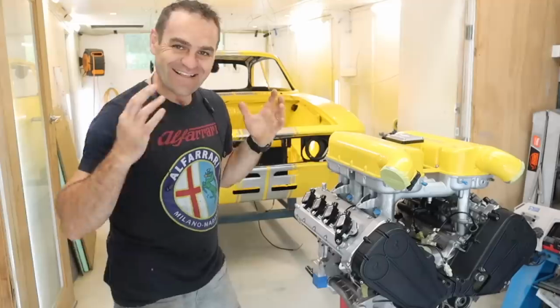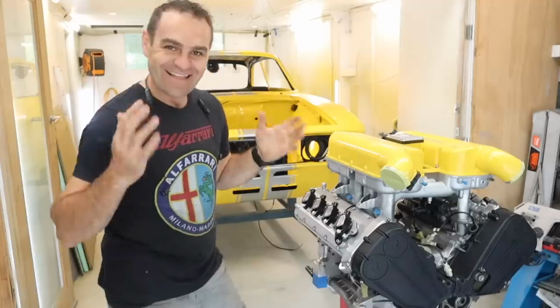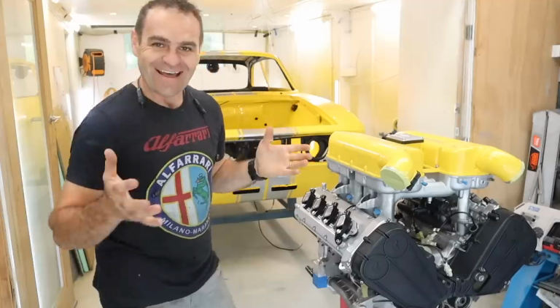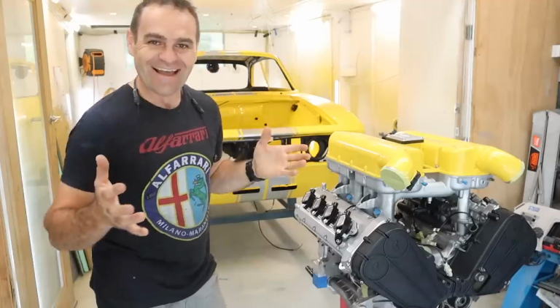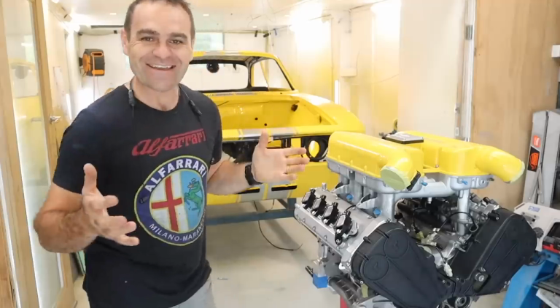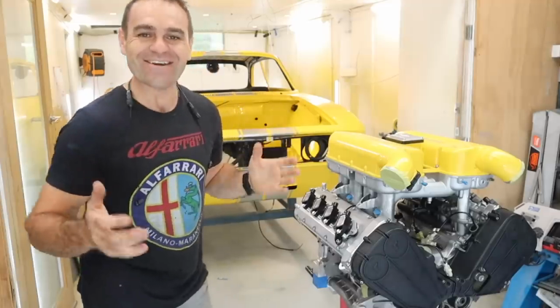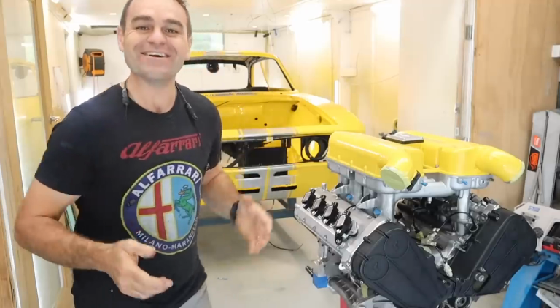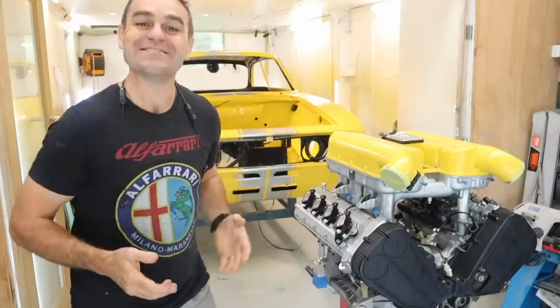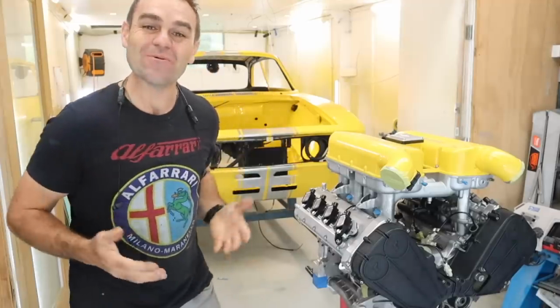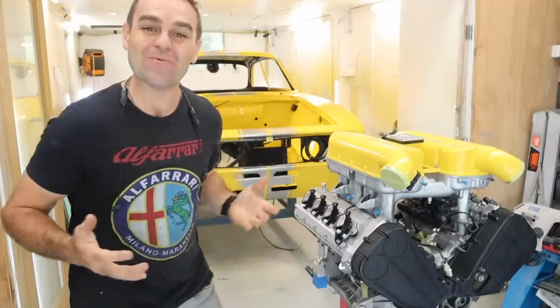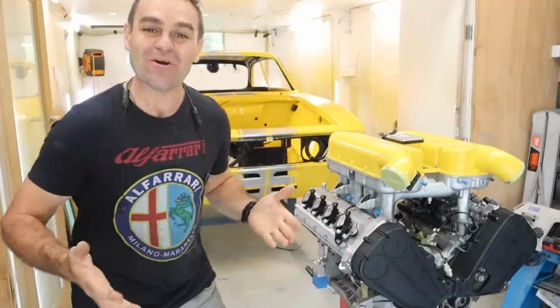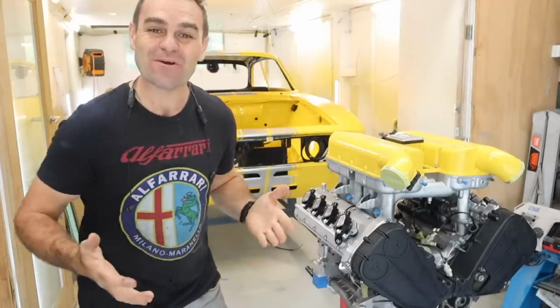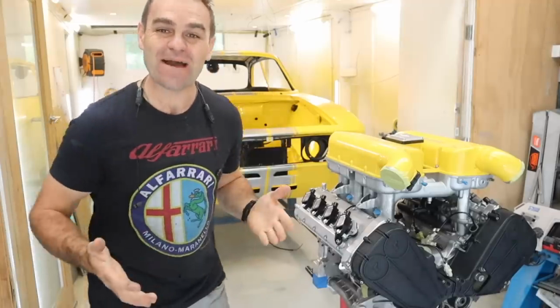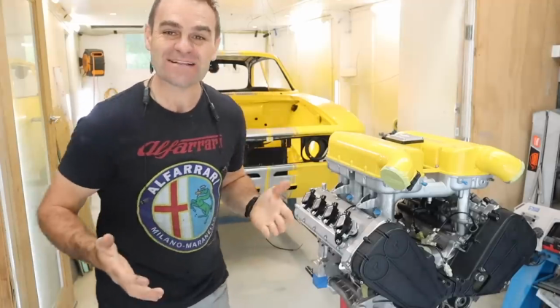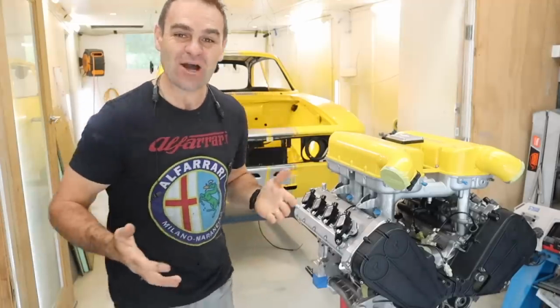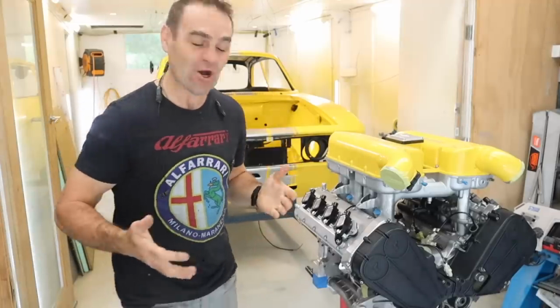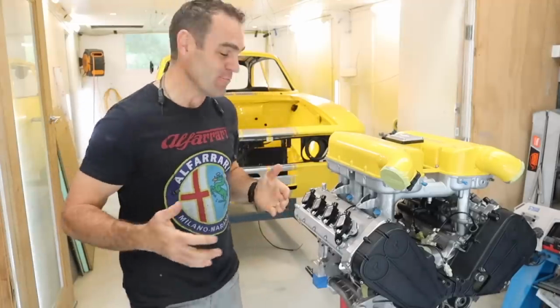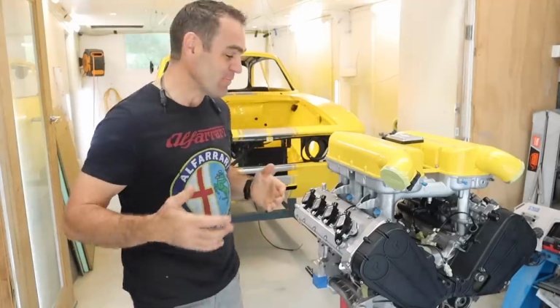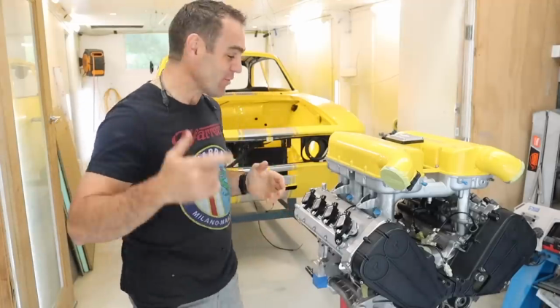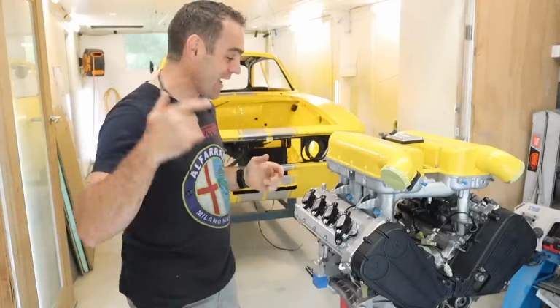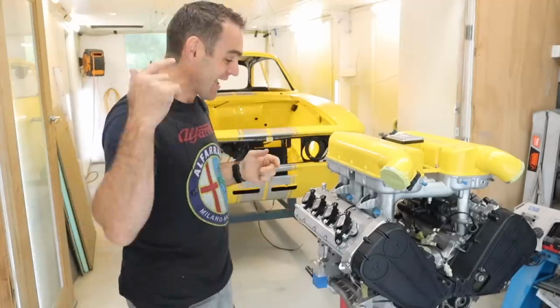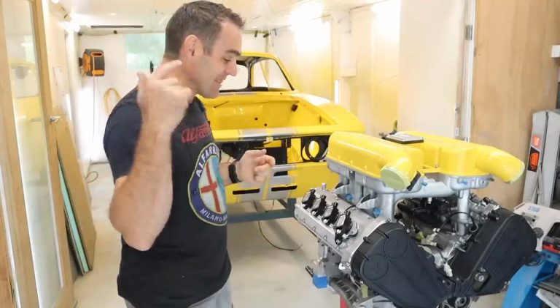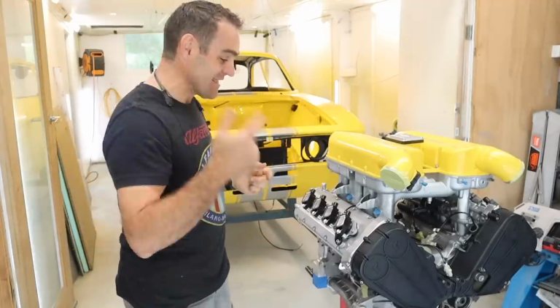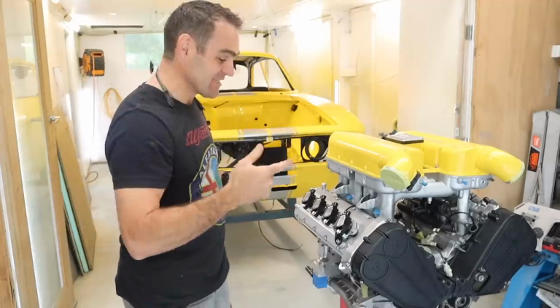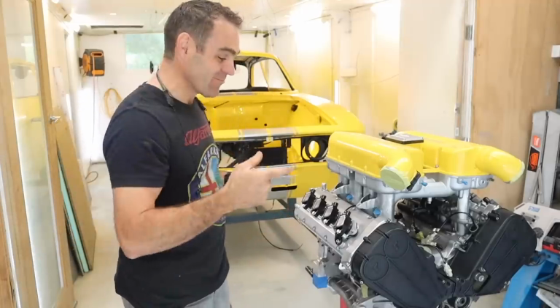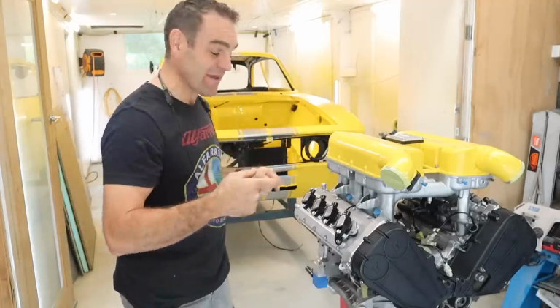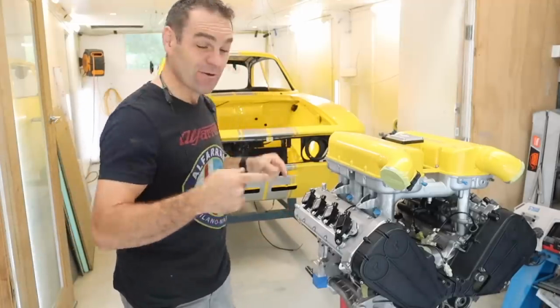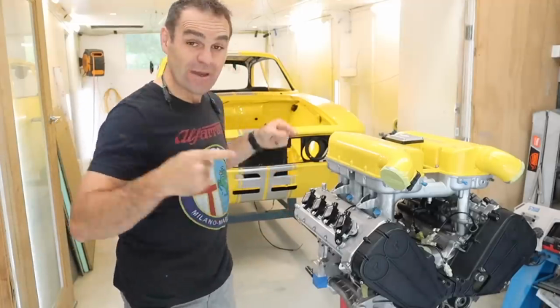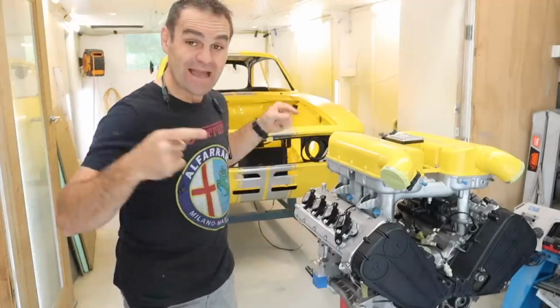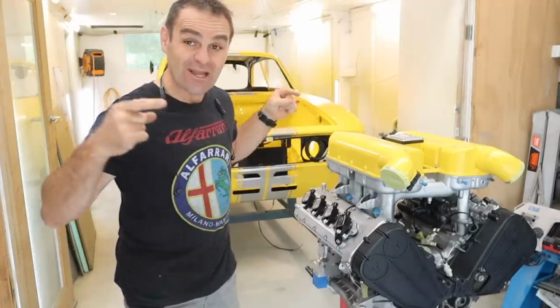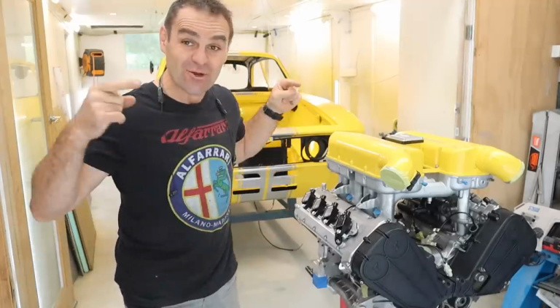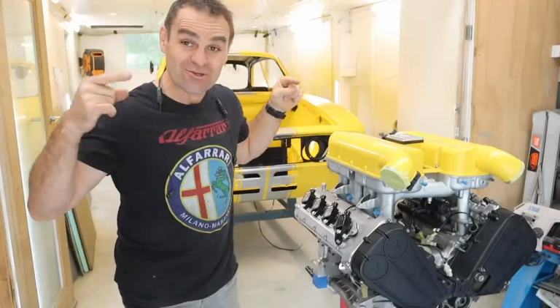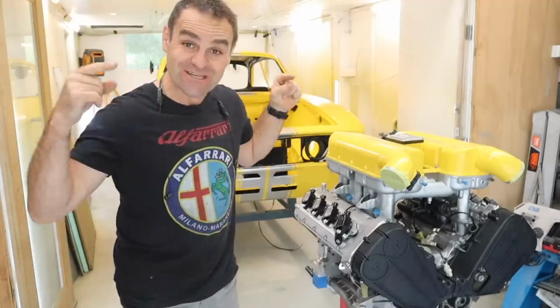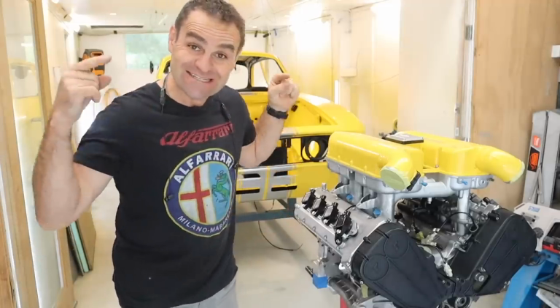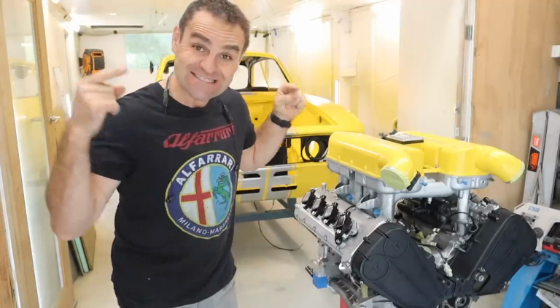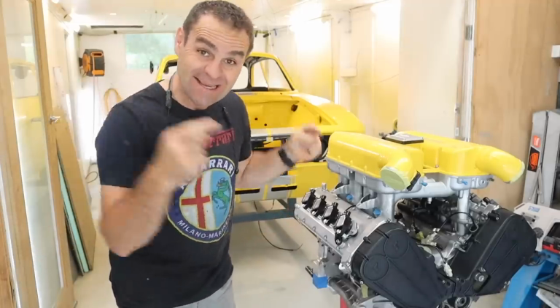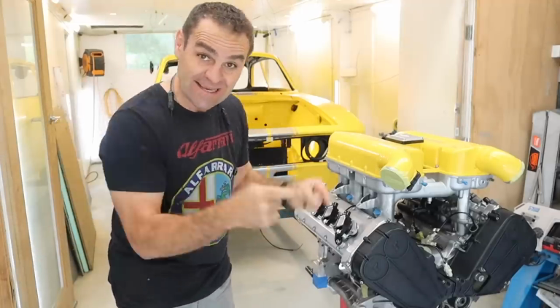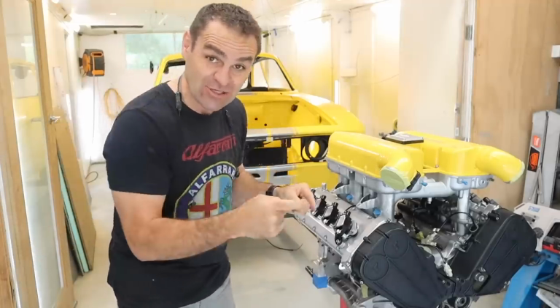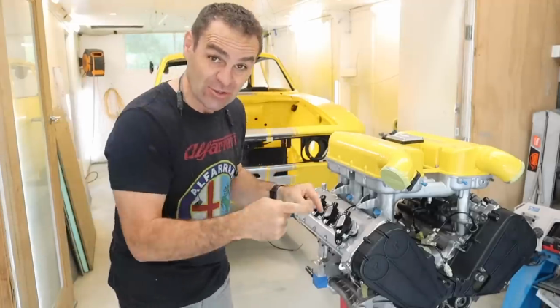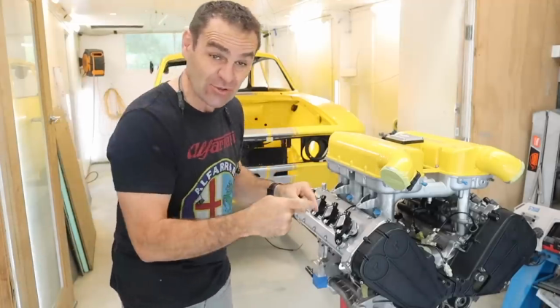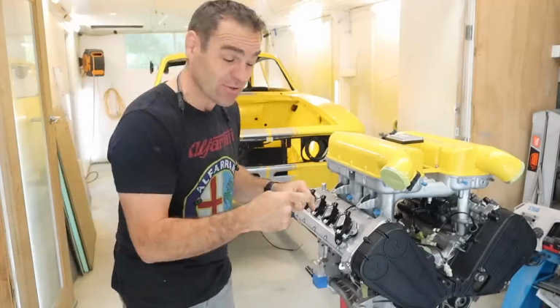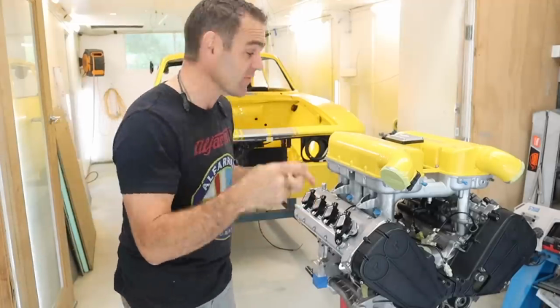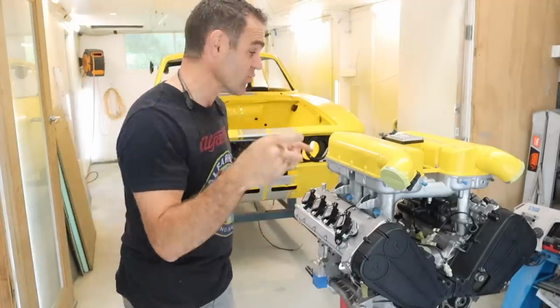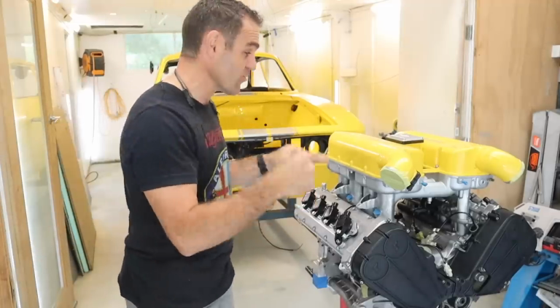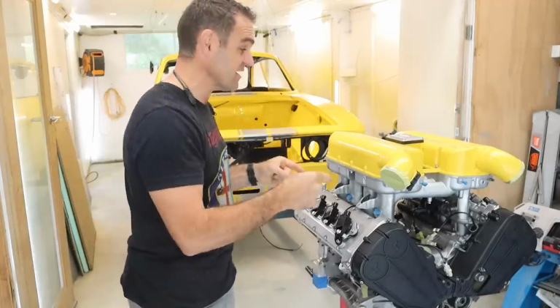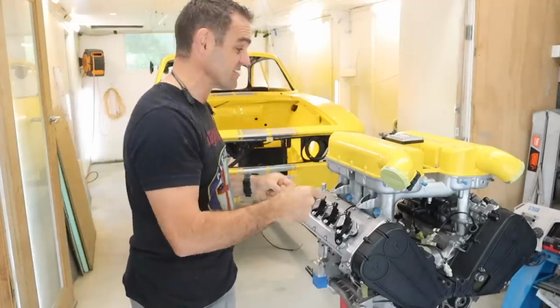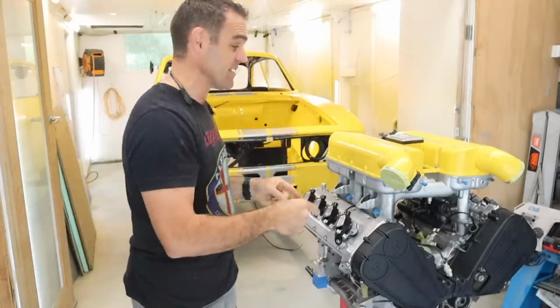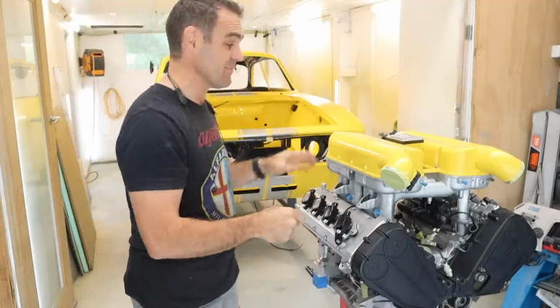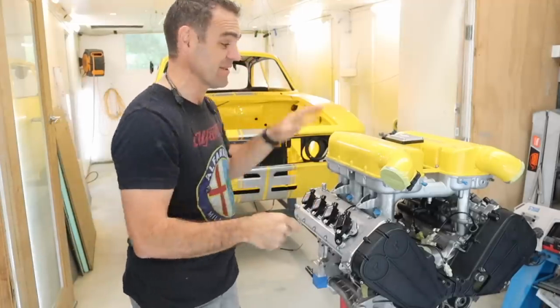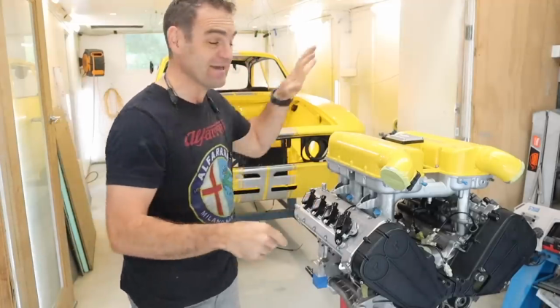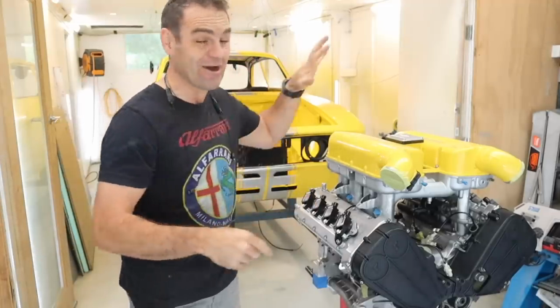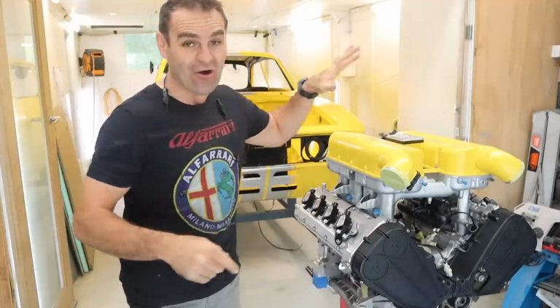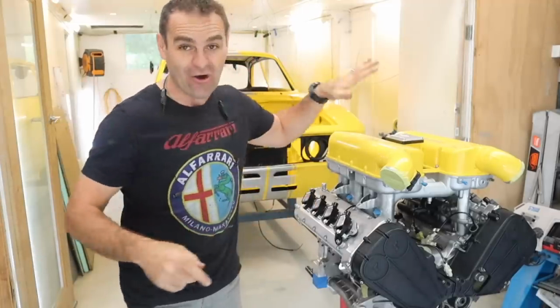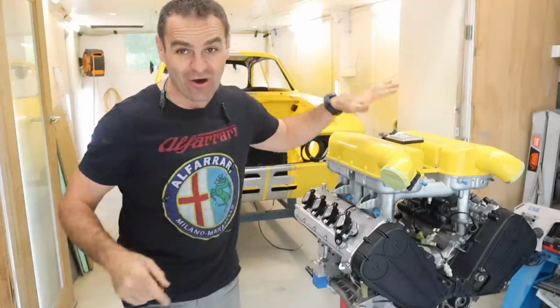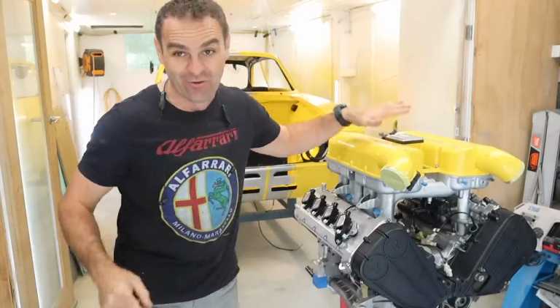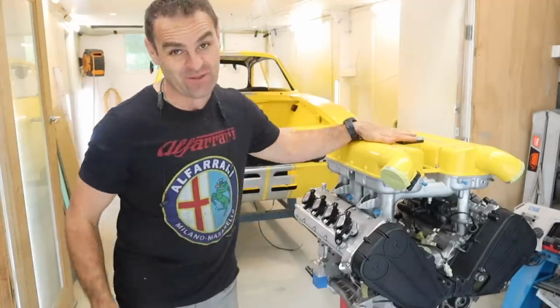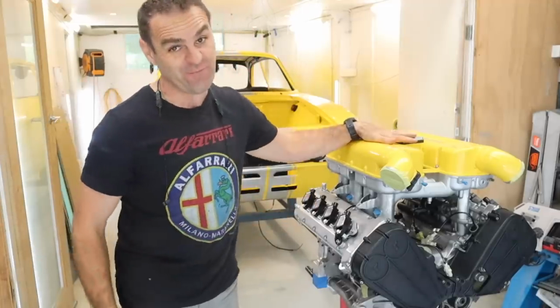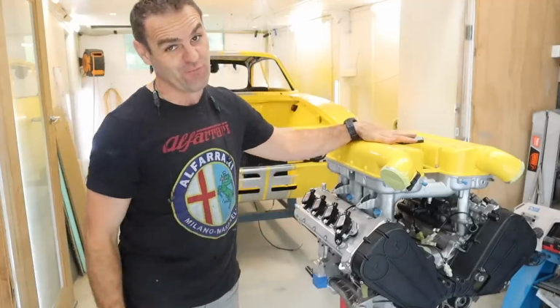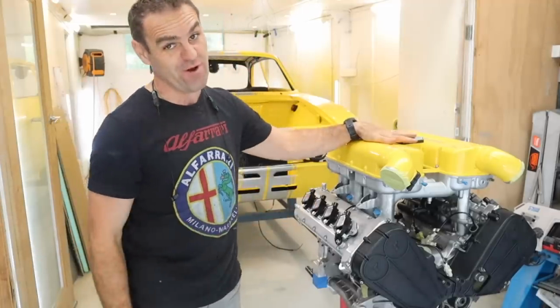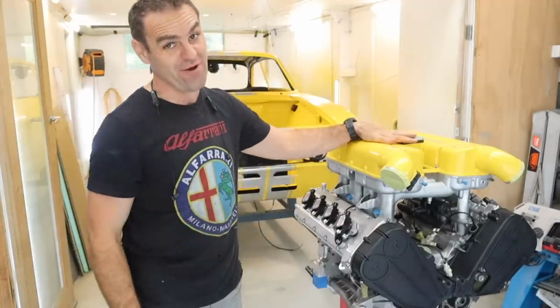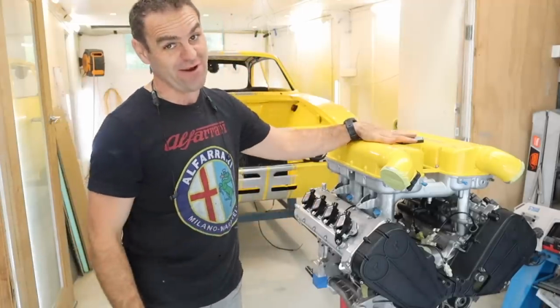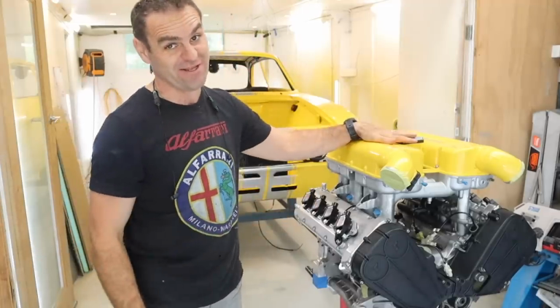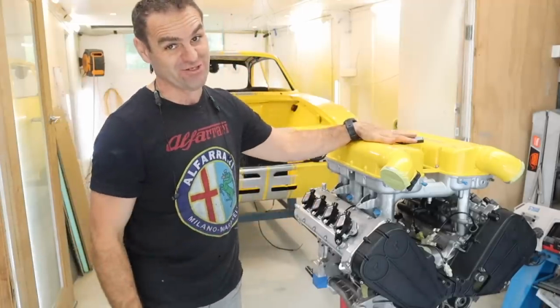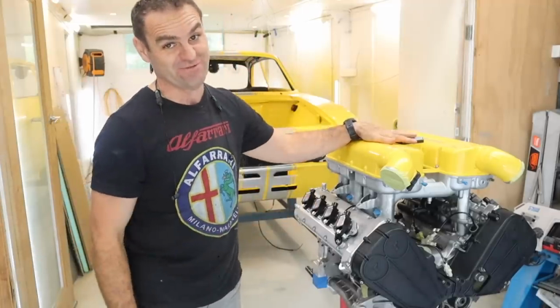Hey guys, welcome back to Home Built. This week we are going to continue the reassembly of the Ferrari engine.